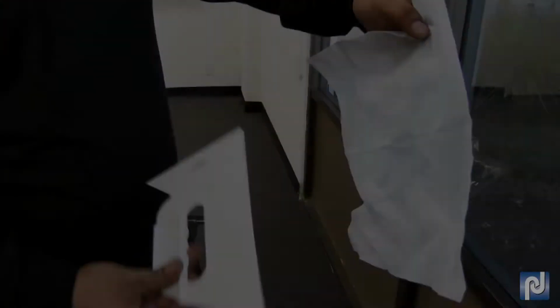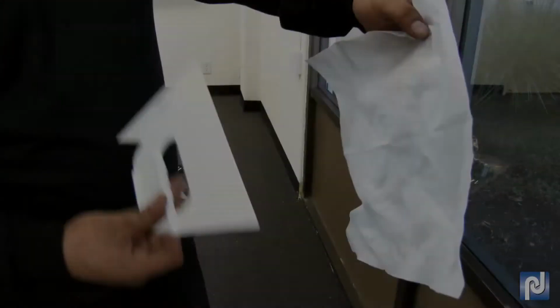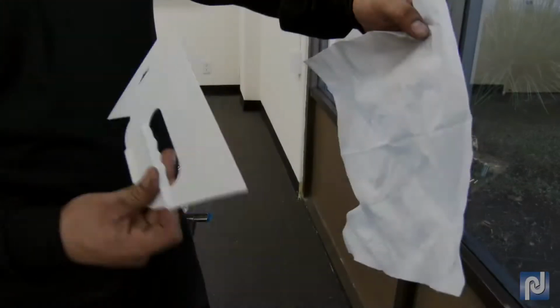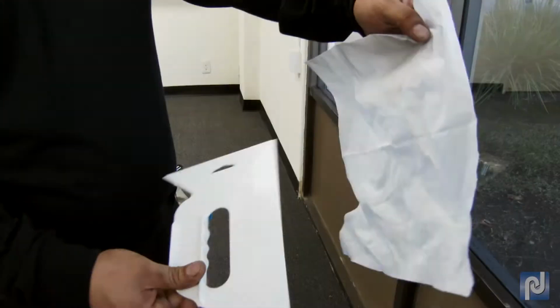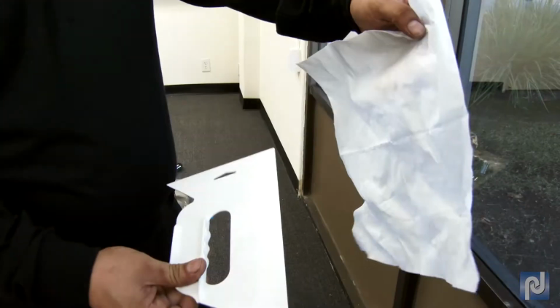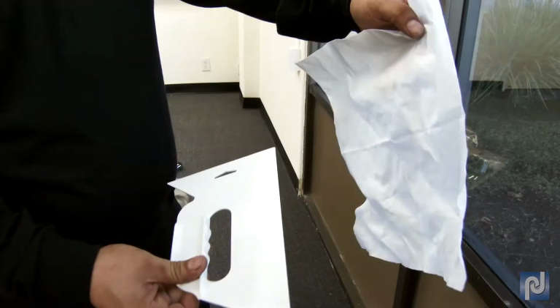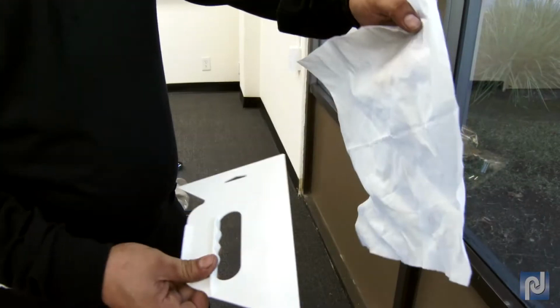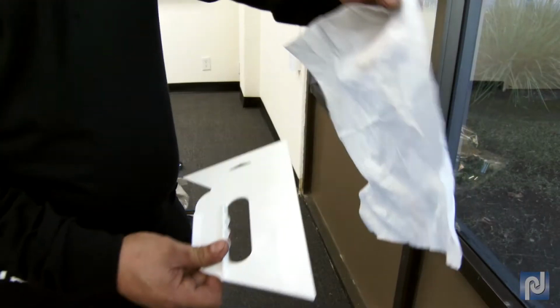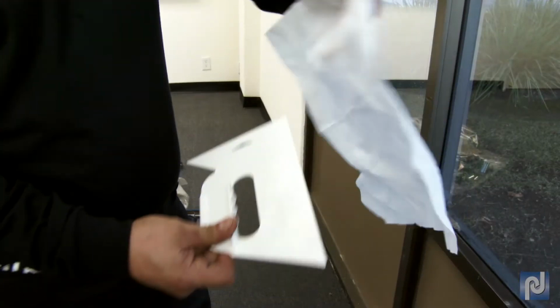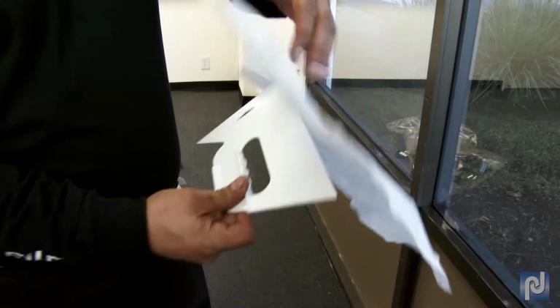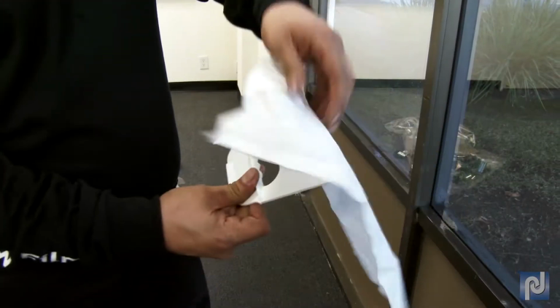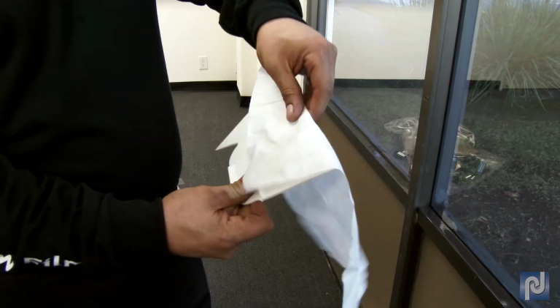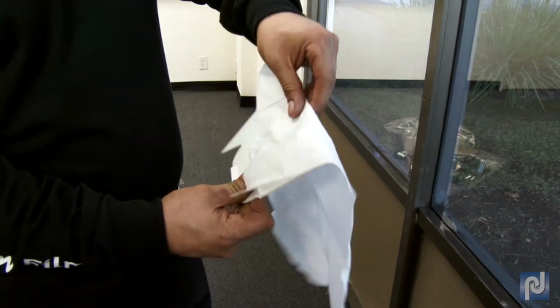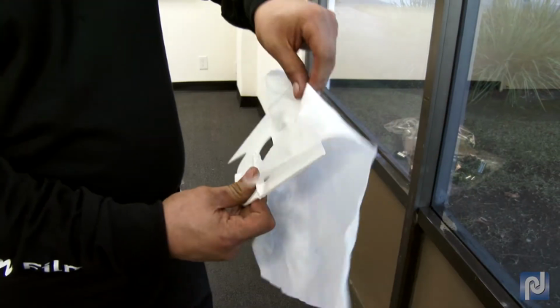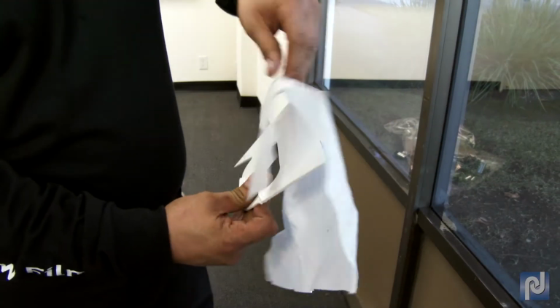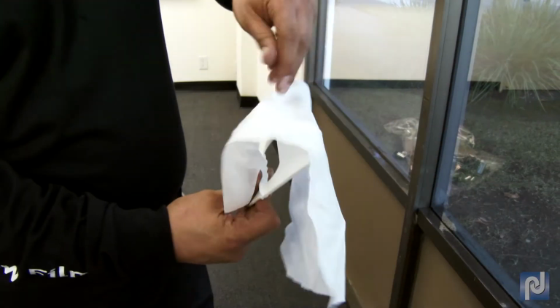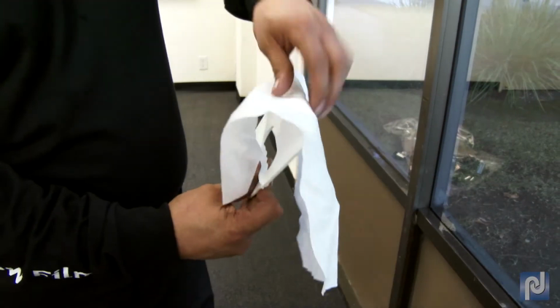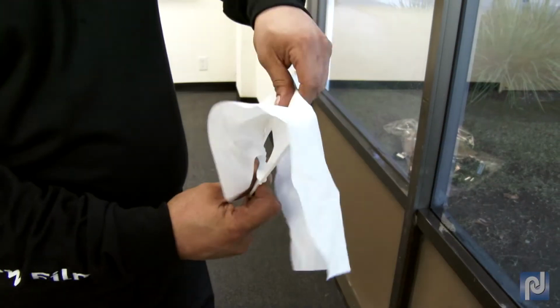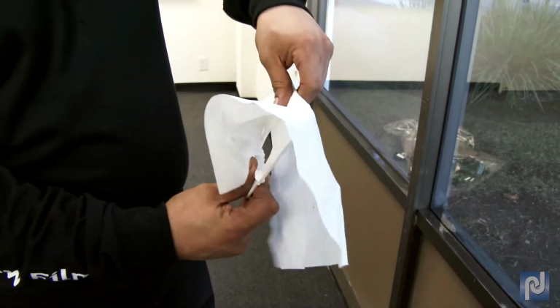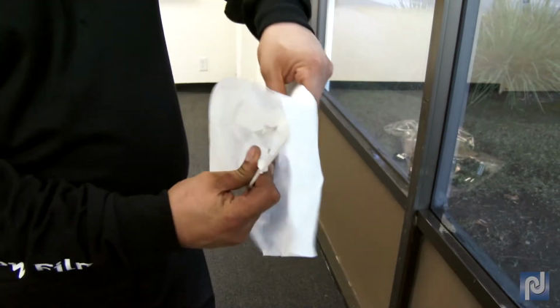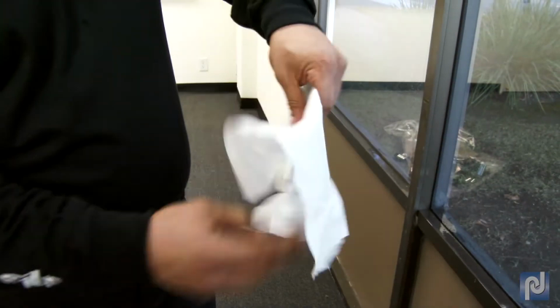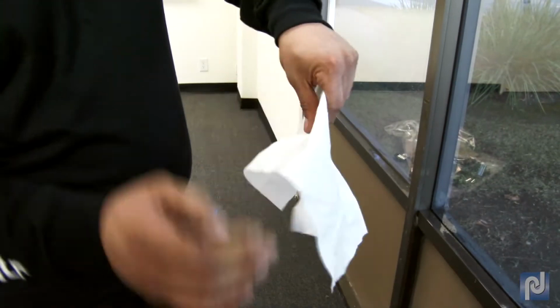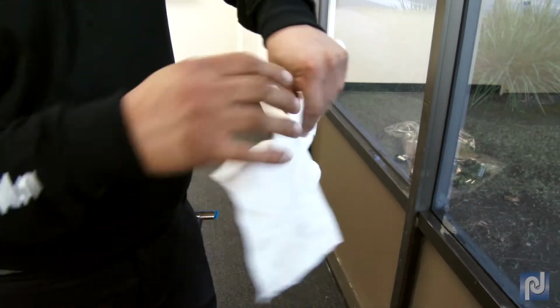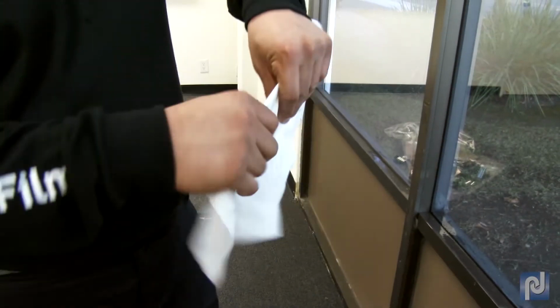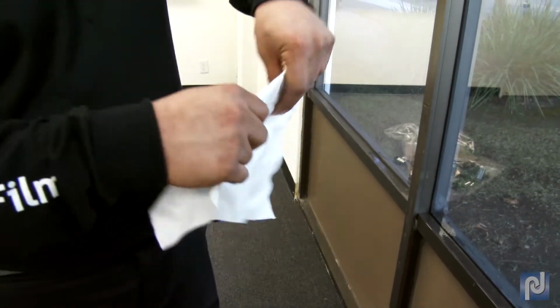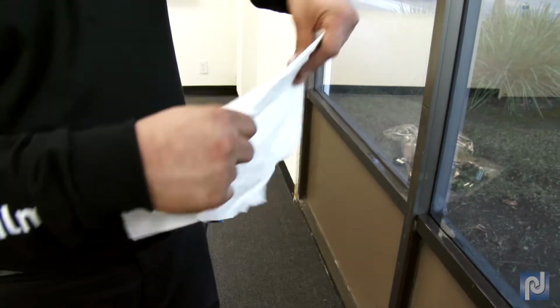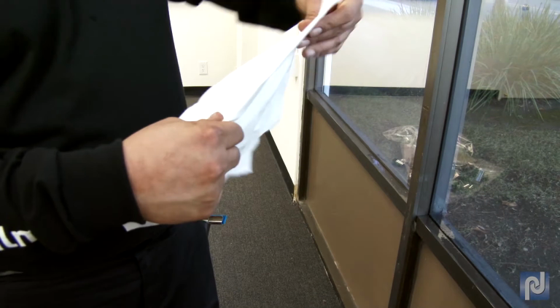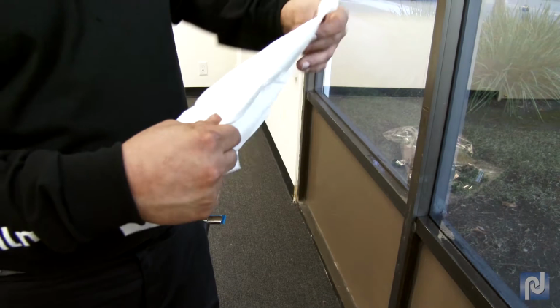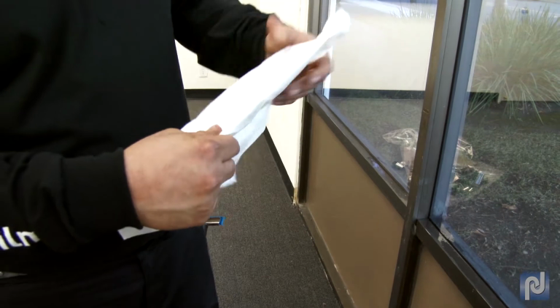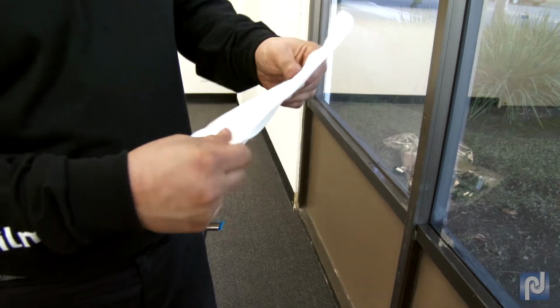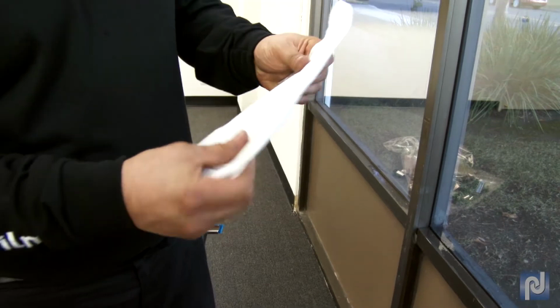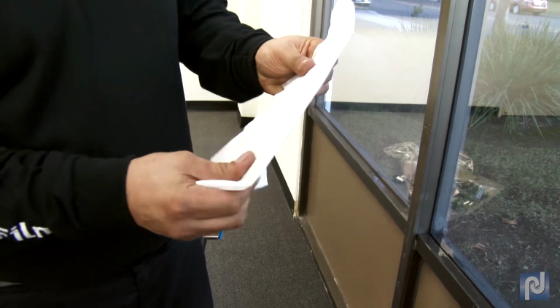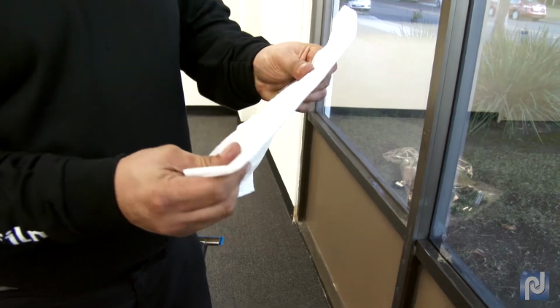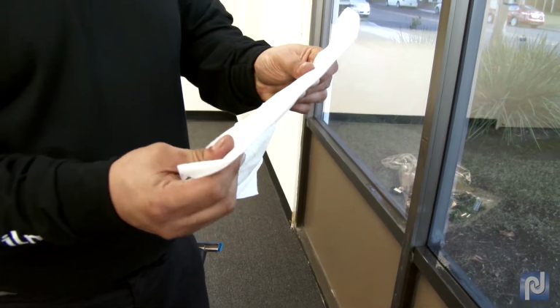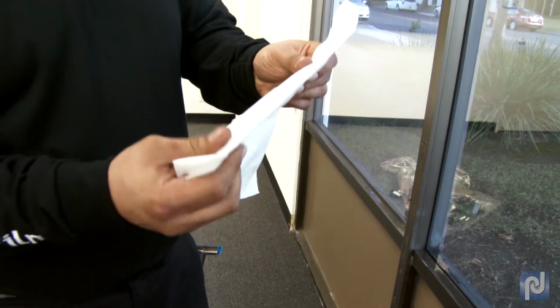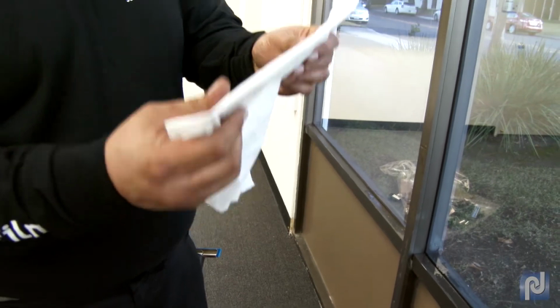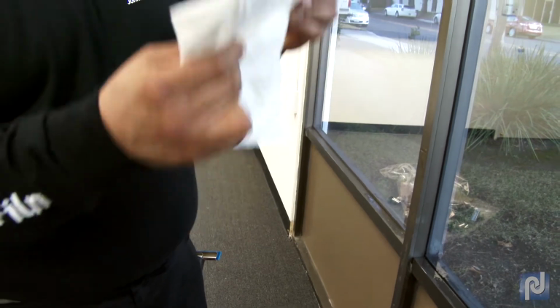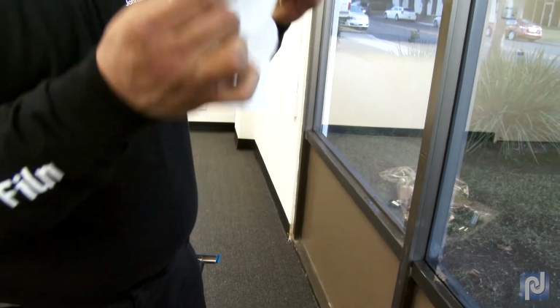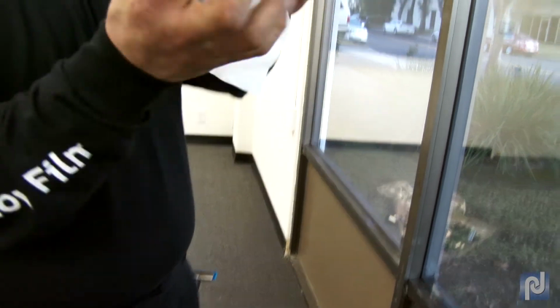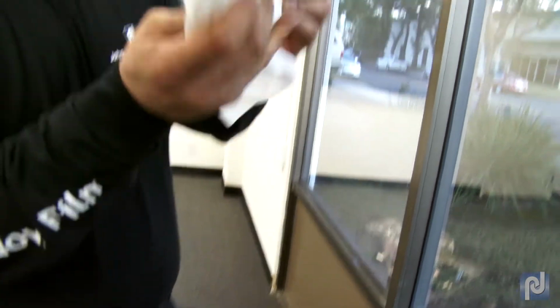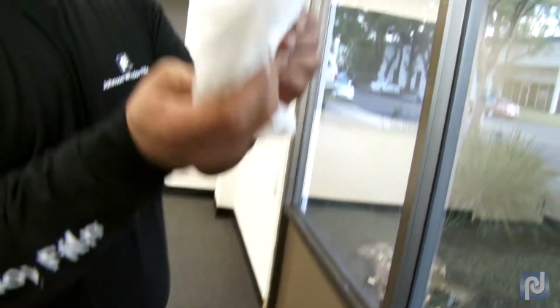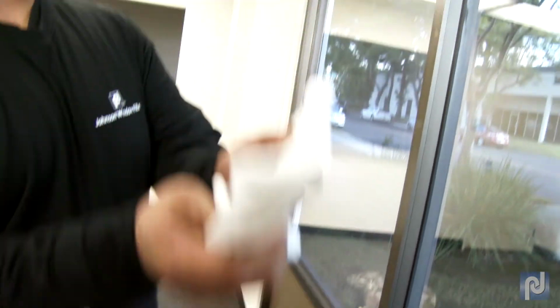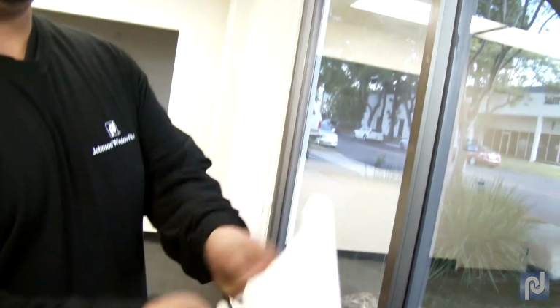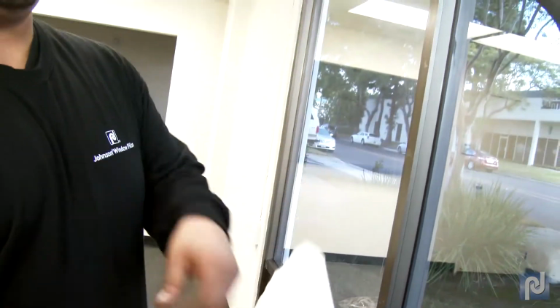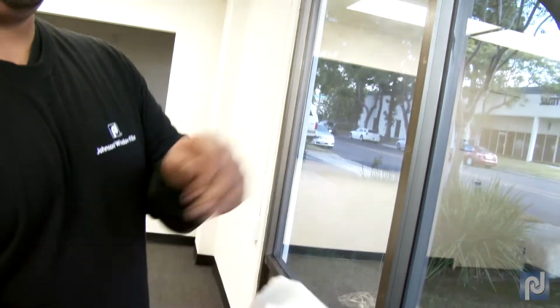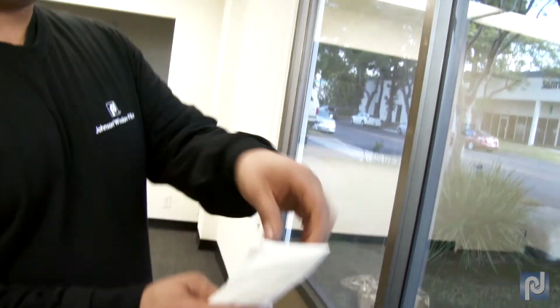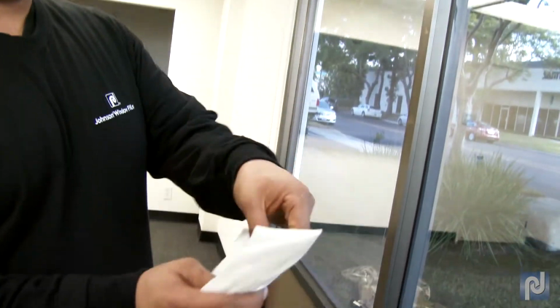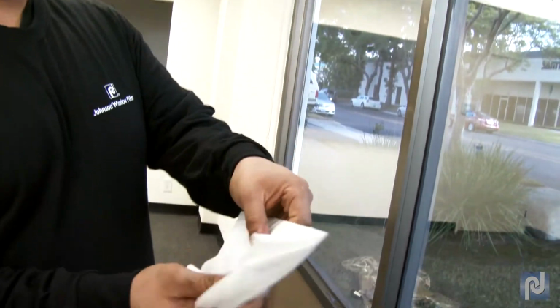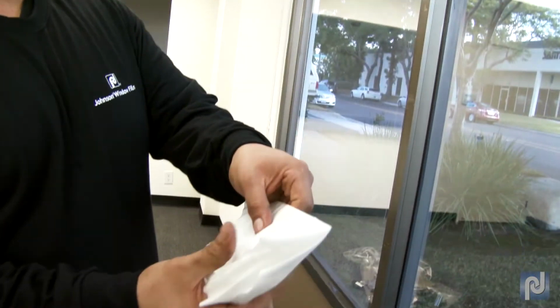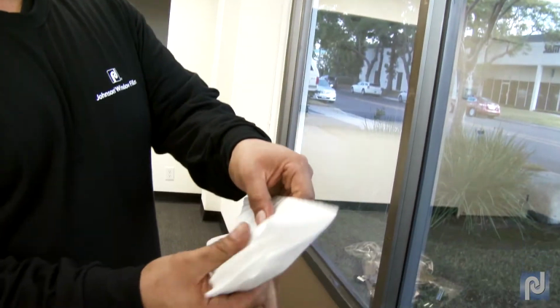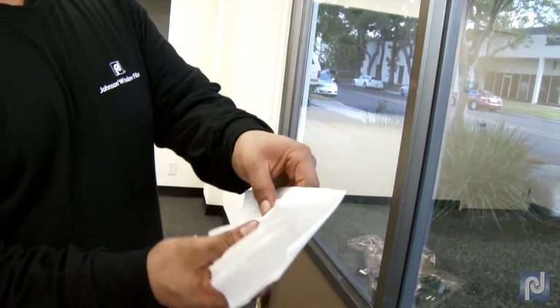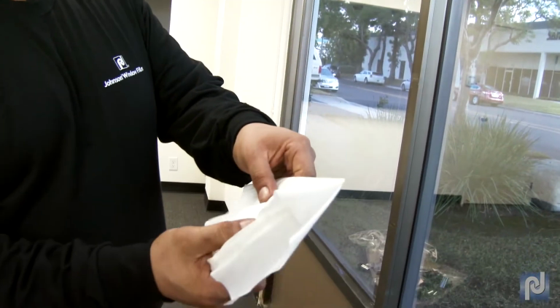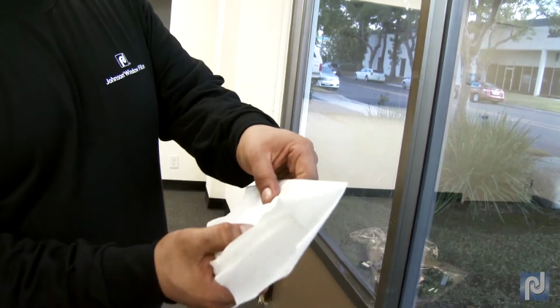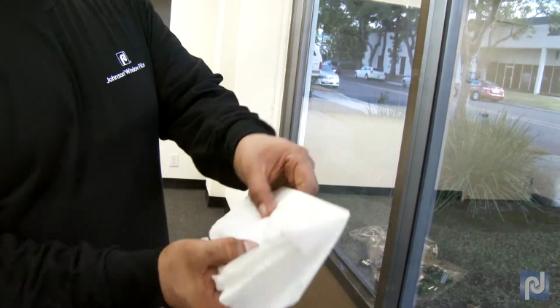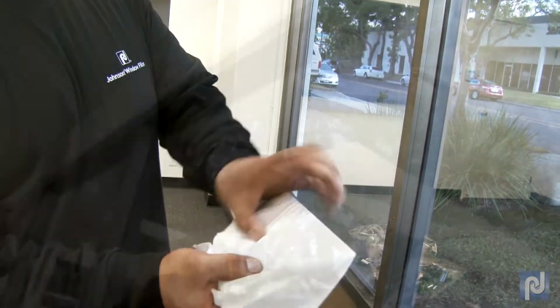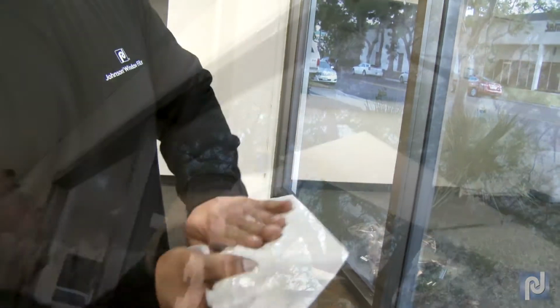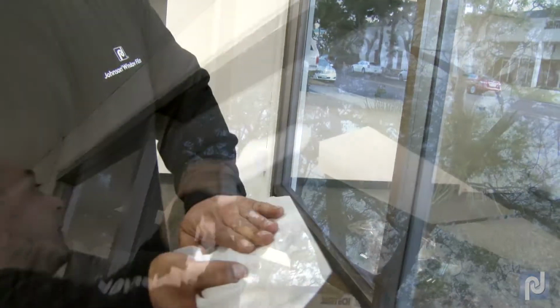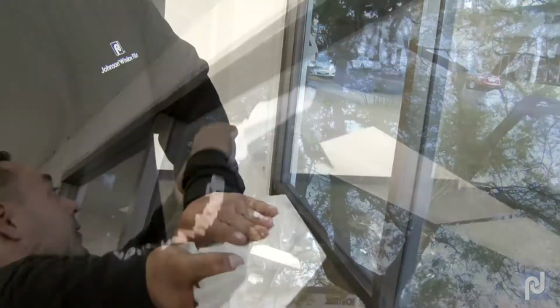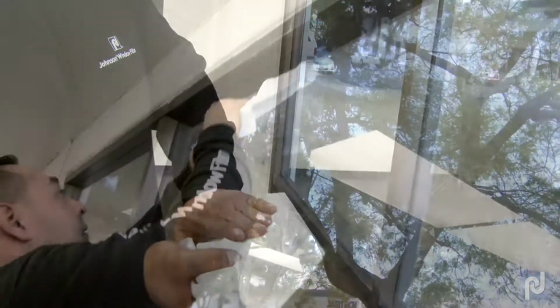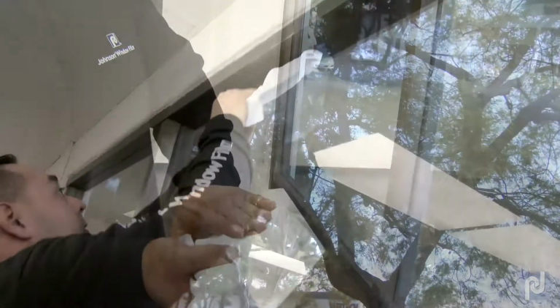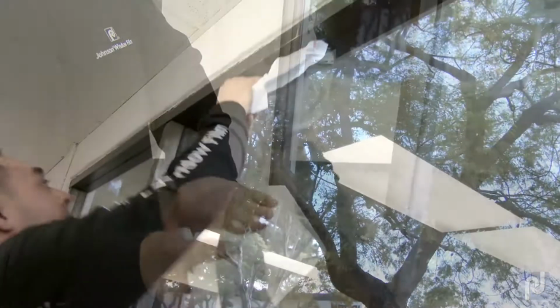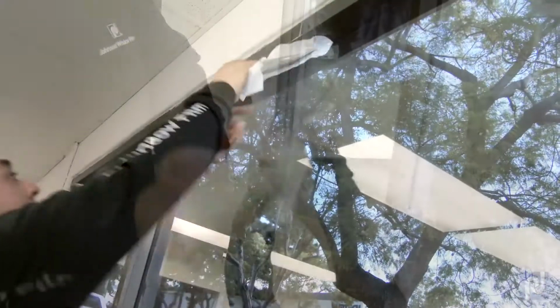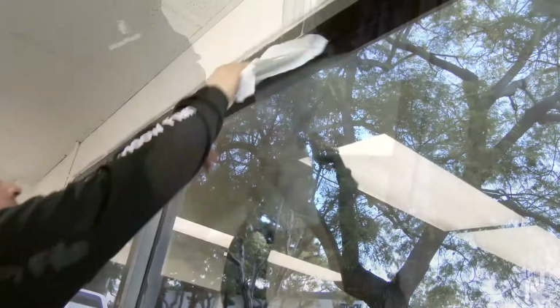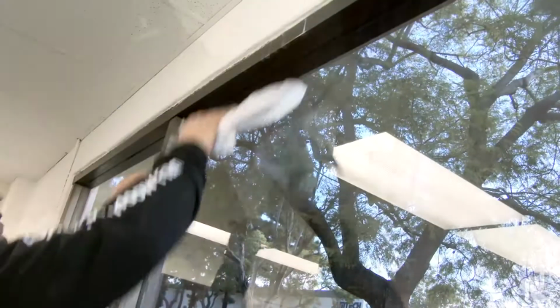Wrap a paper towel around your five-way tool. Go over the entire window, bumping the gaskets and absorbing the excess water.